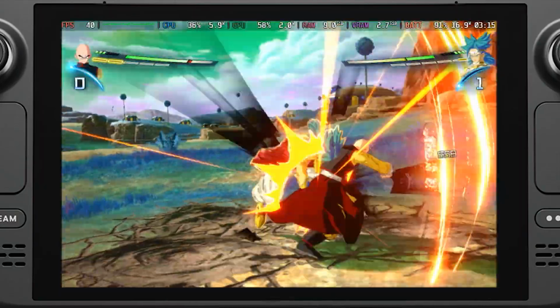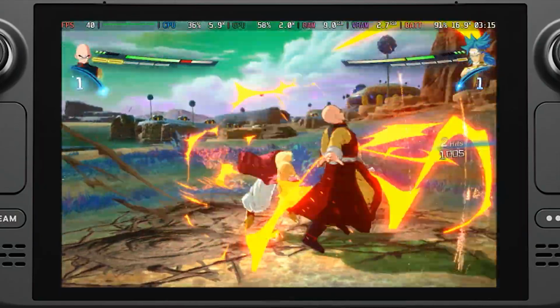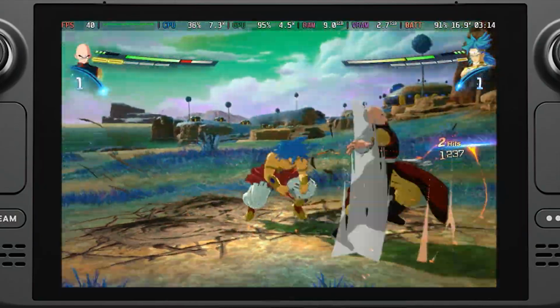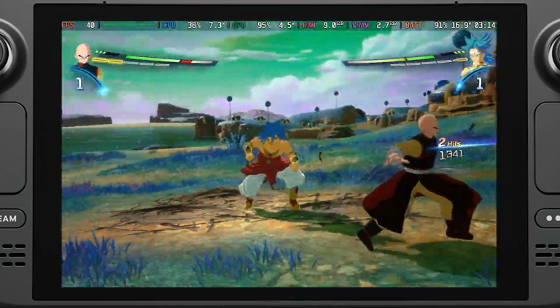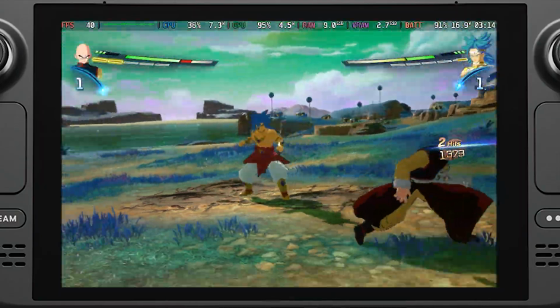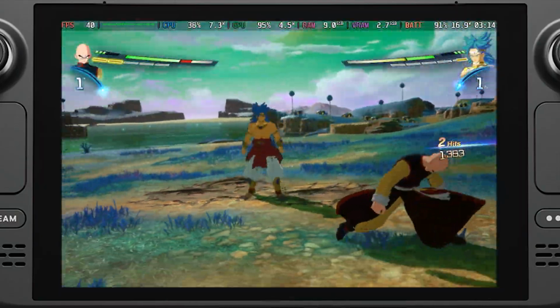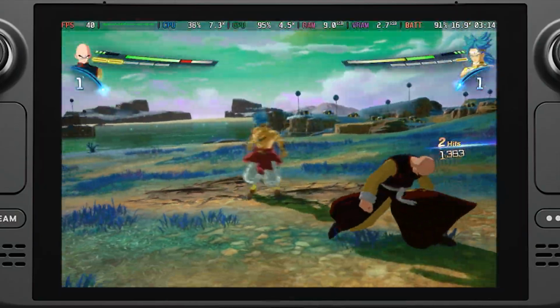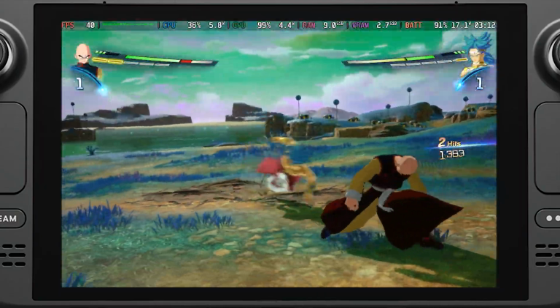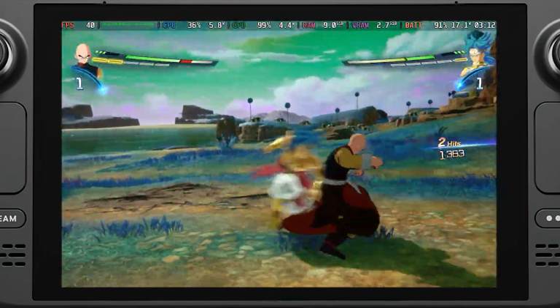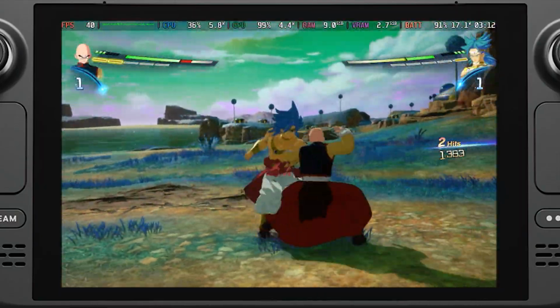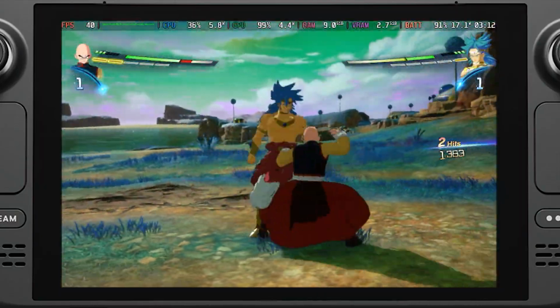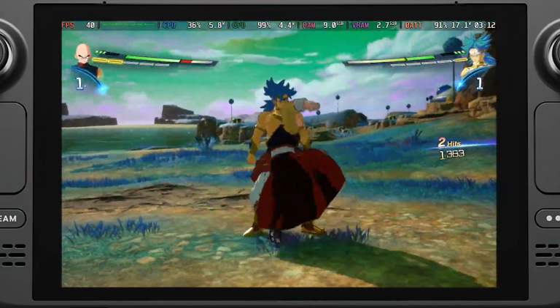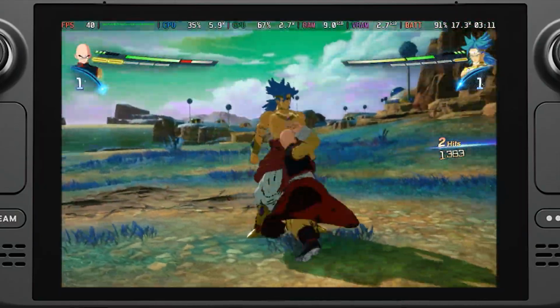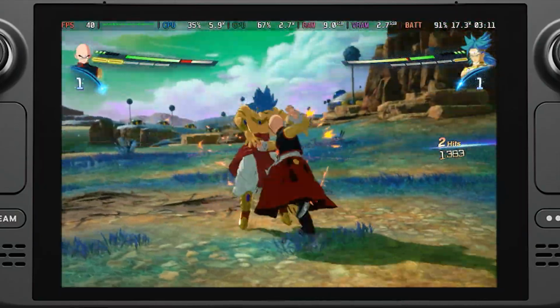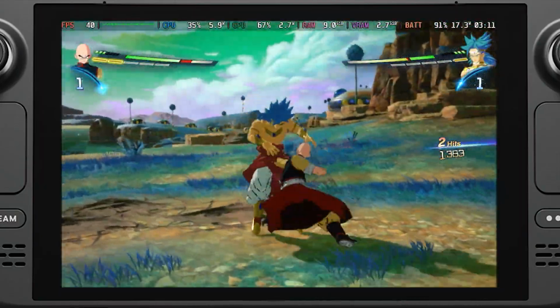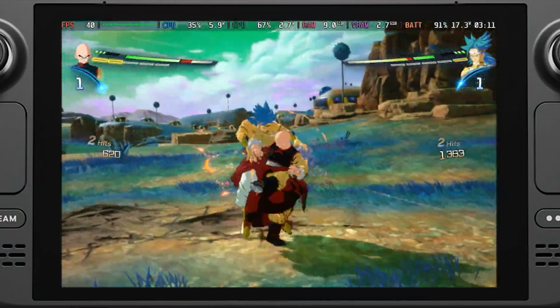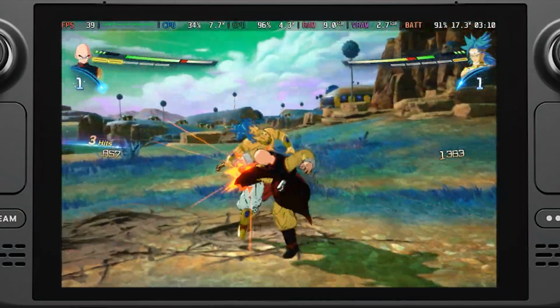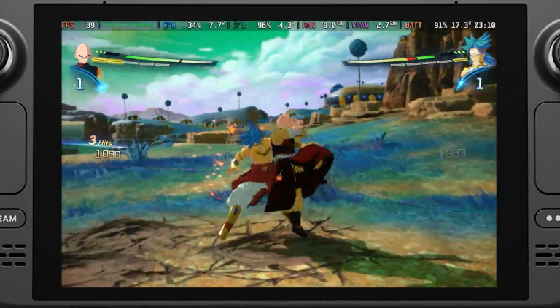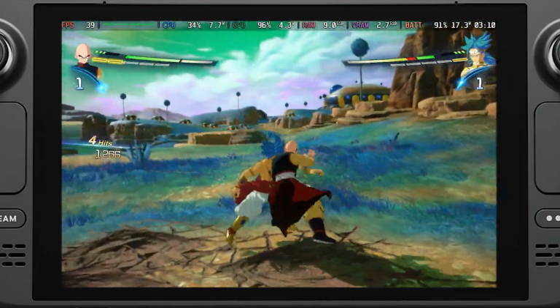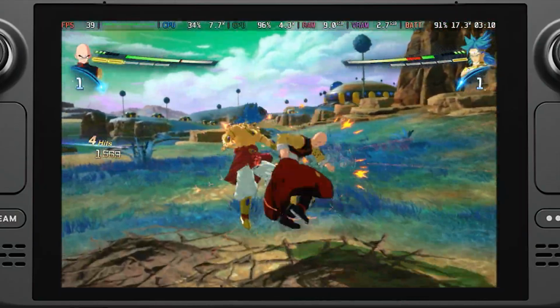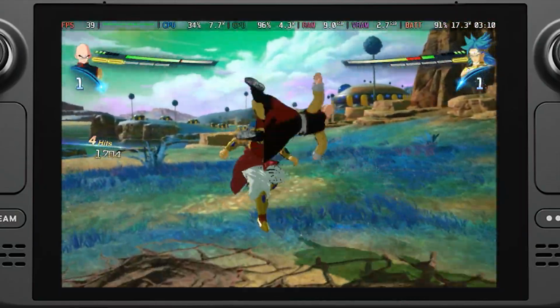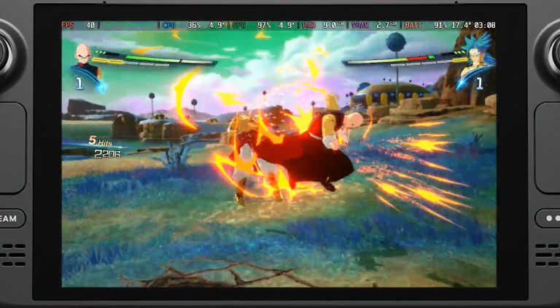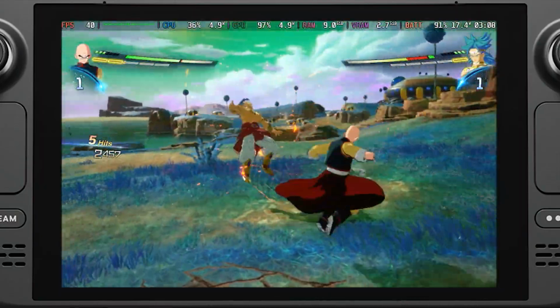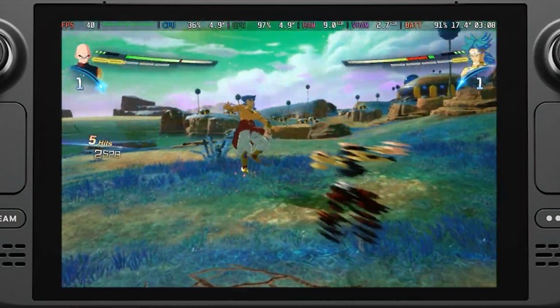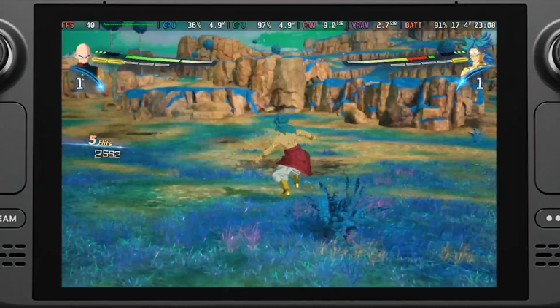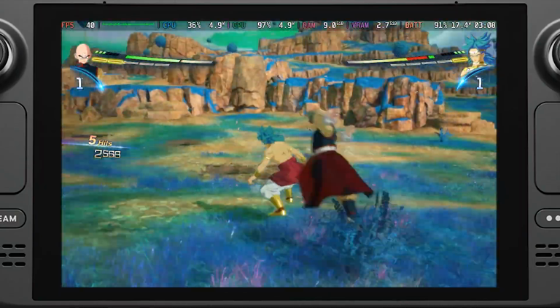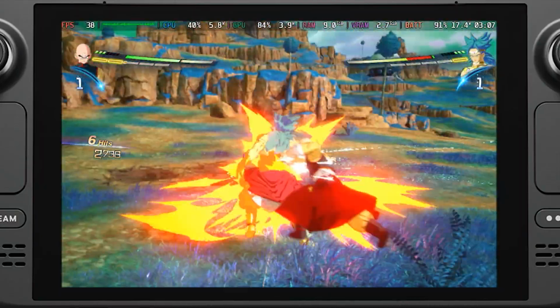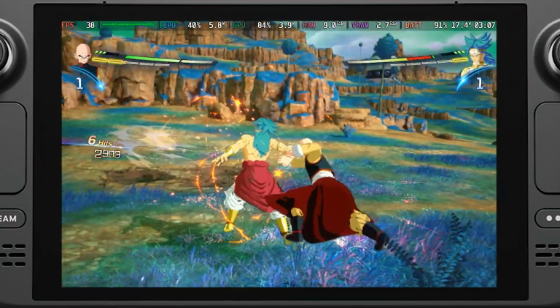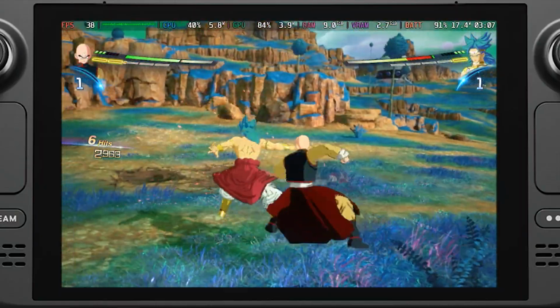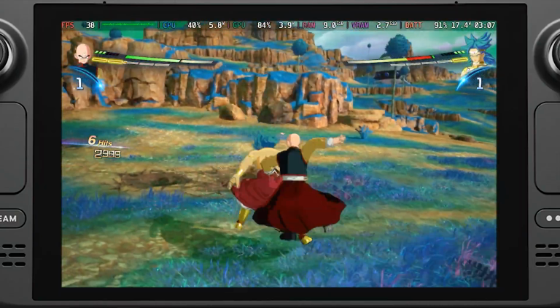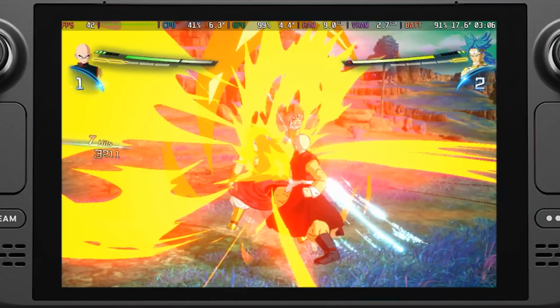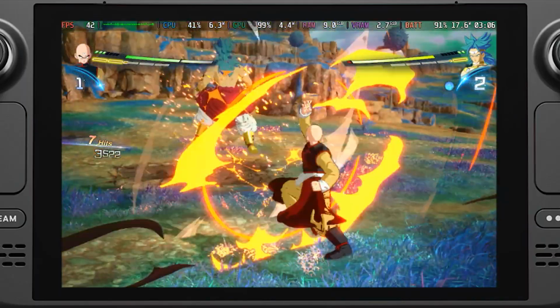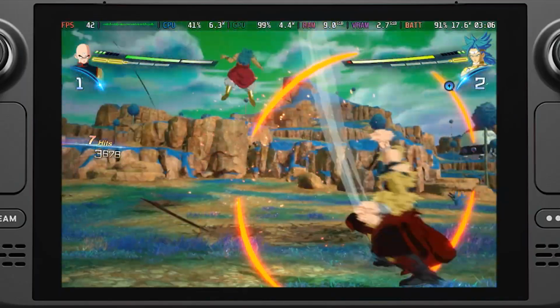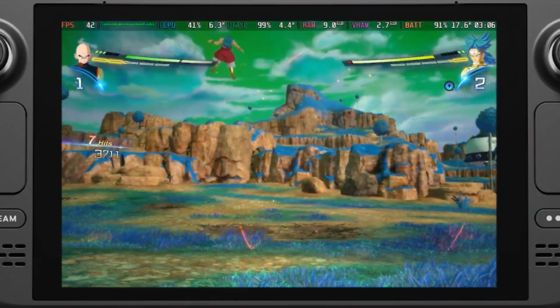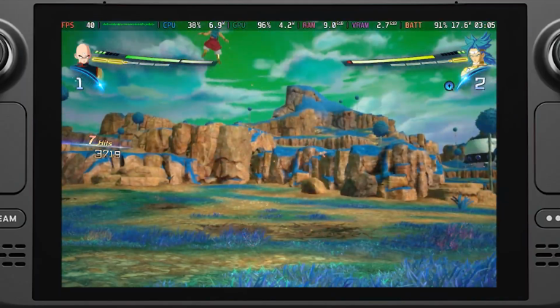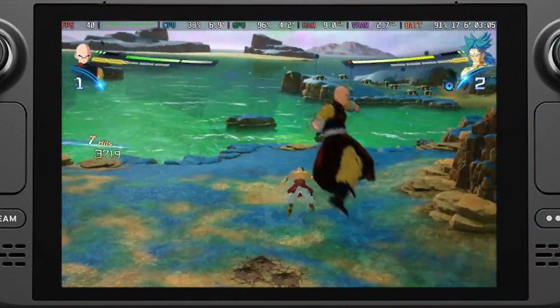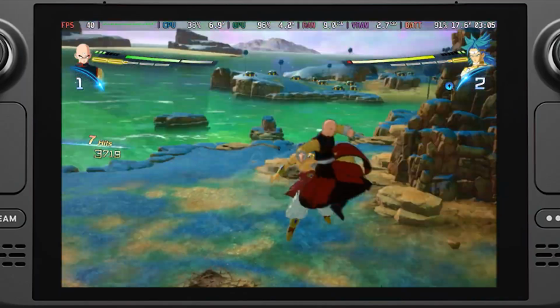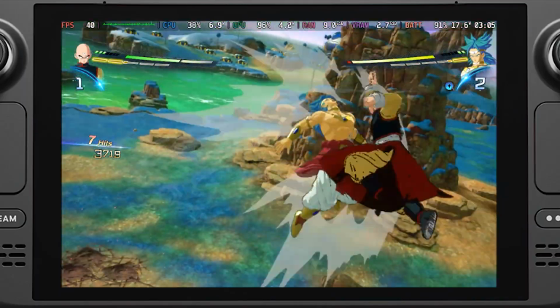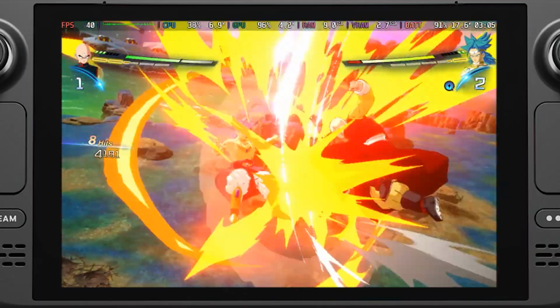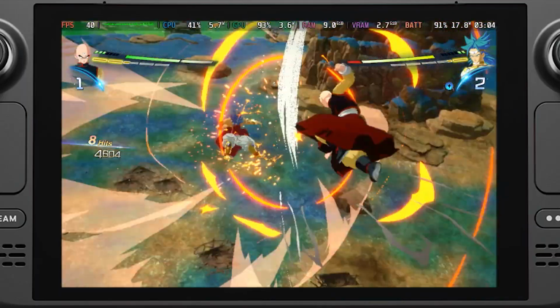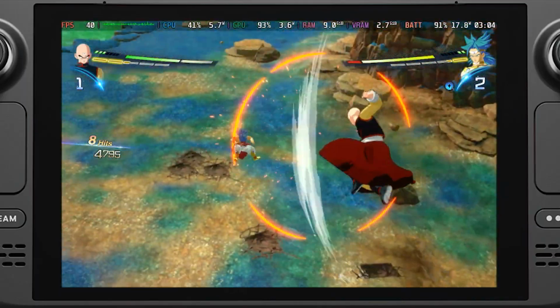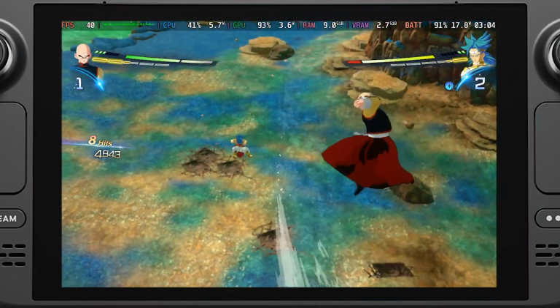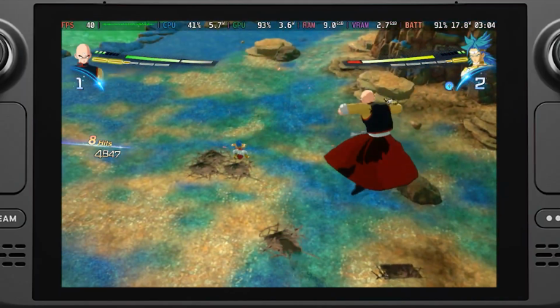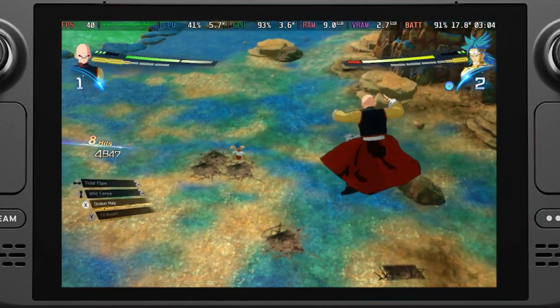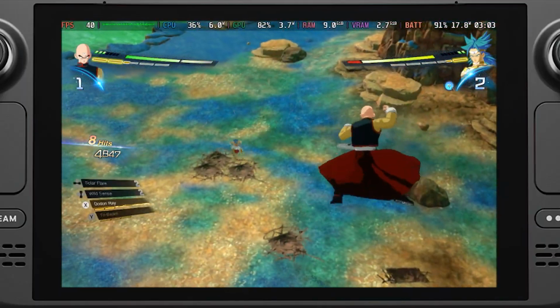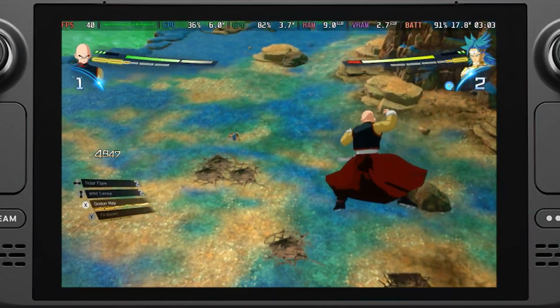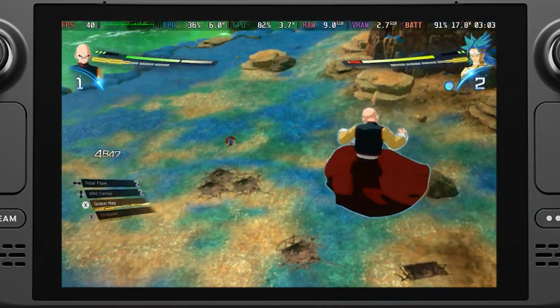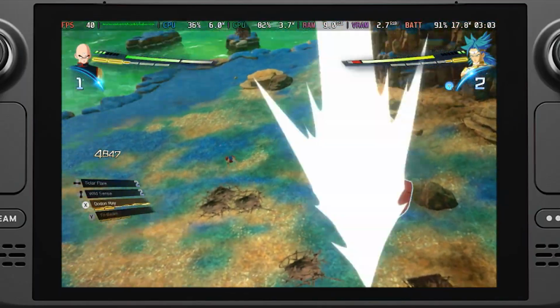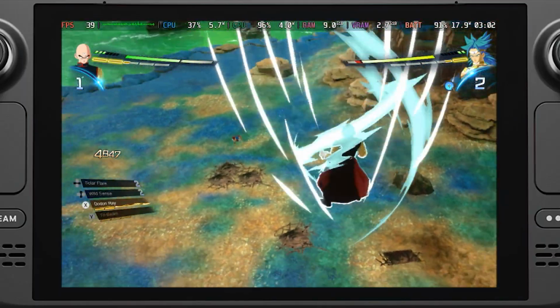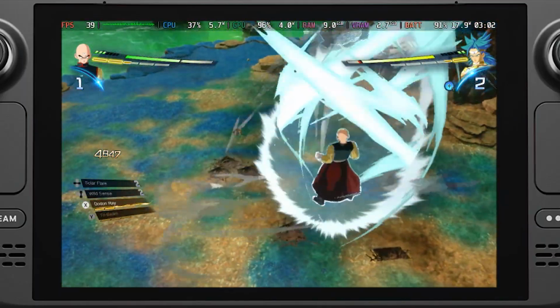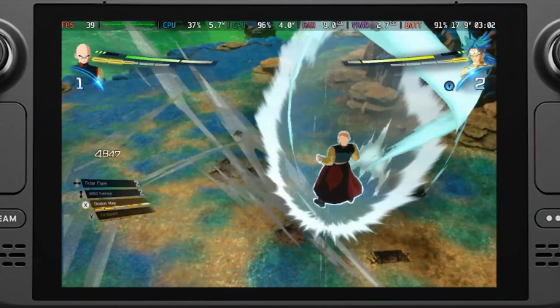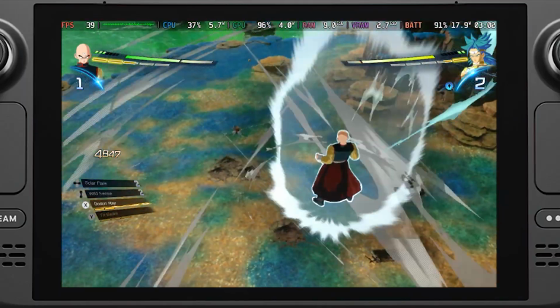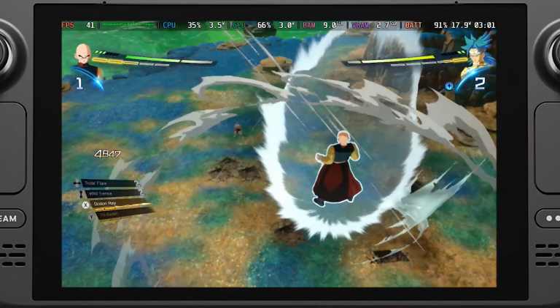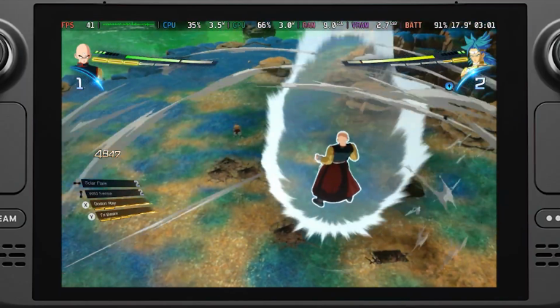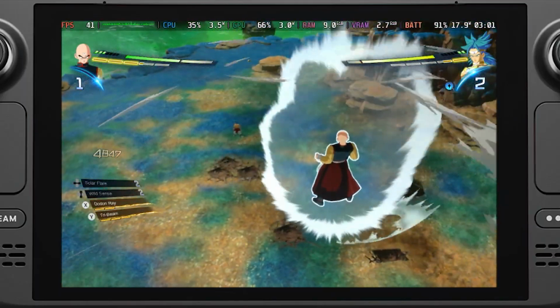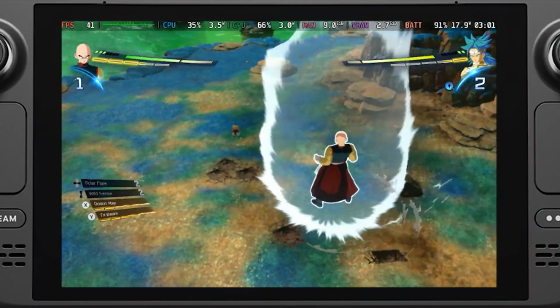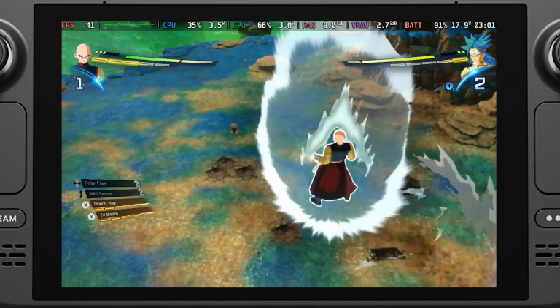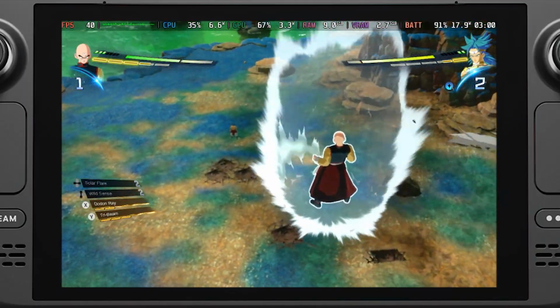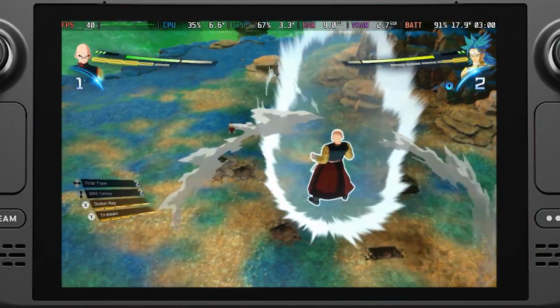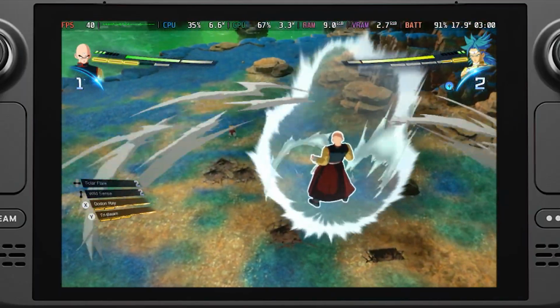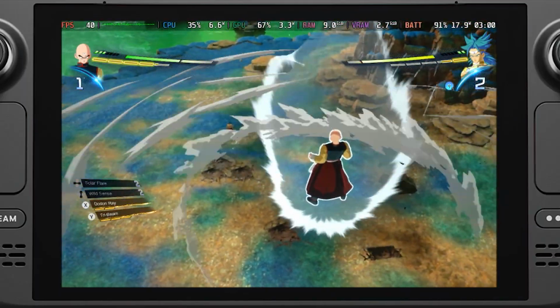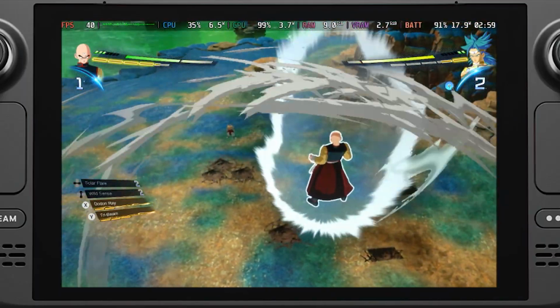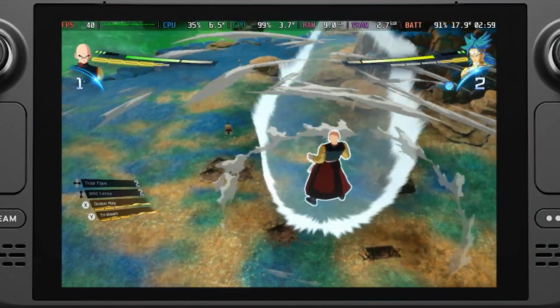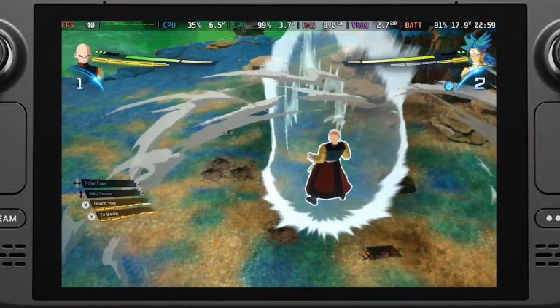So in this video, I'm going to go over how to lower the frame rate for Dragon Ball Sparking Zero without slowing it down, and the settings I'm currently using for this change.